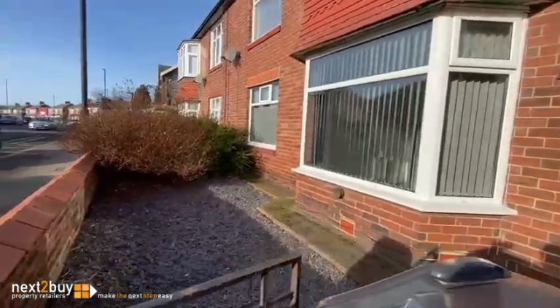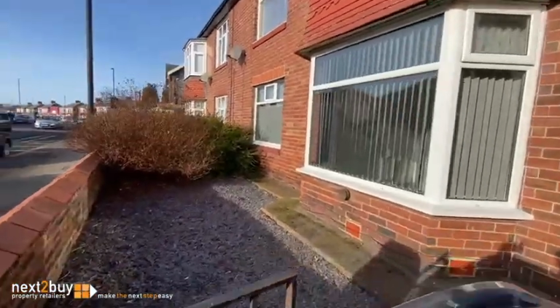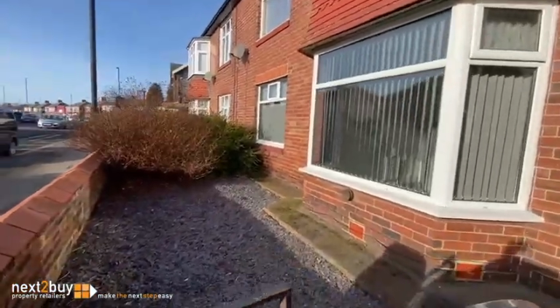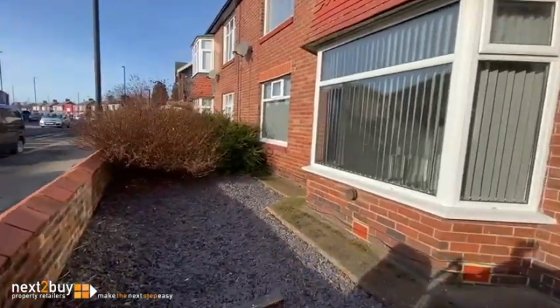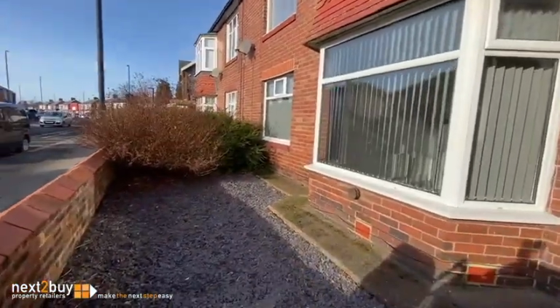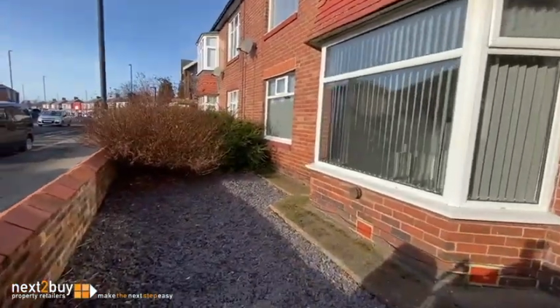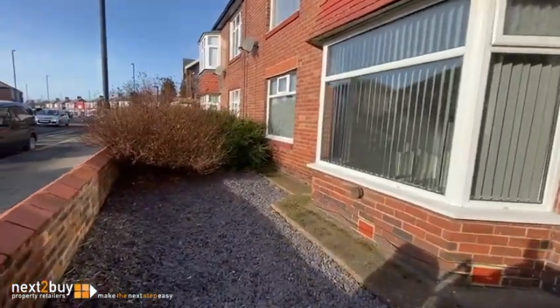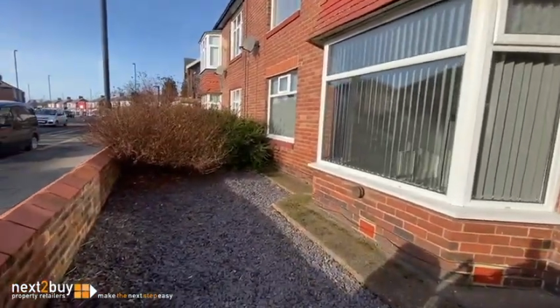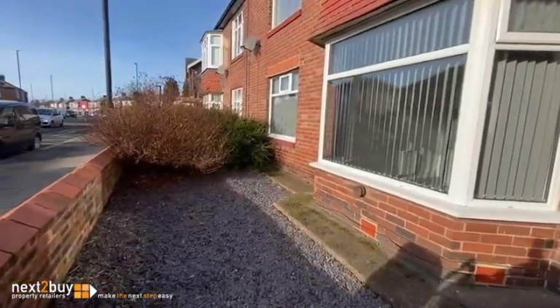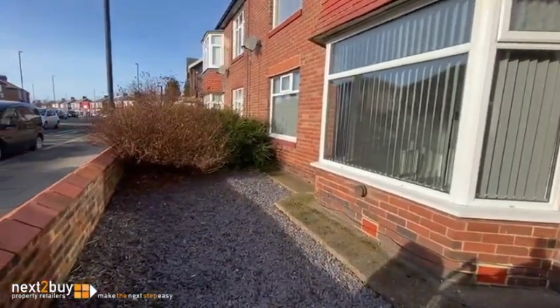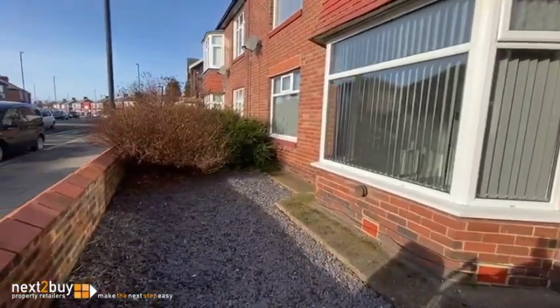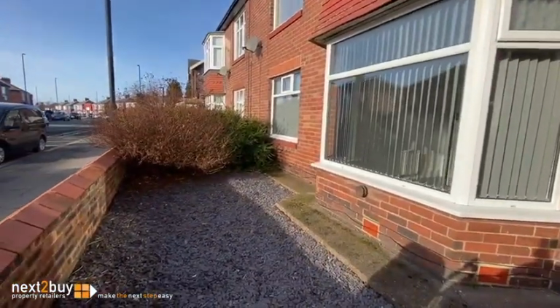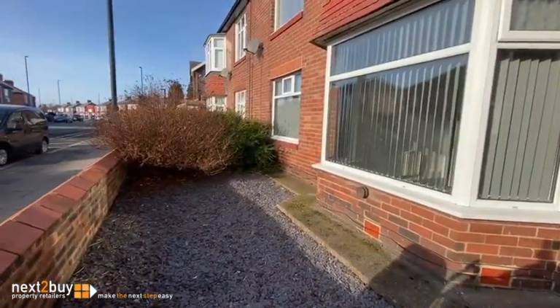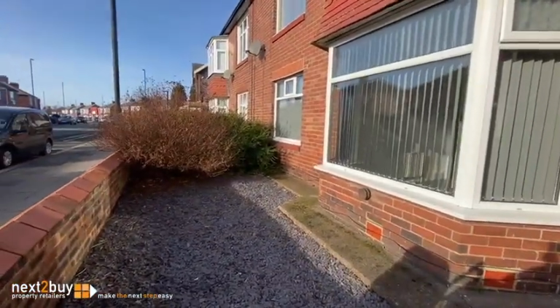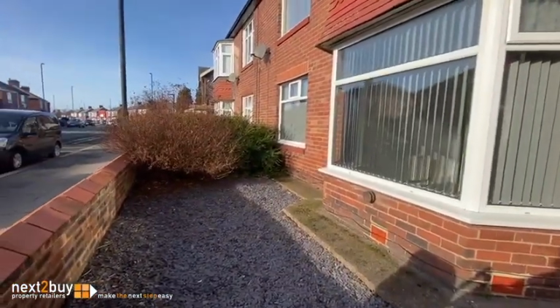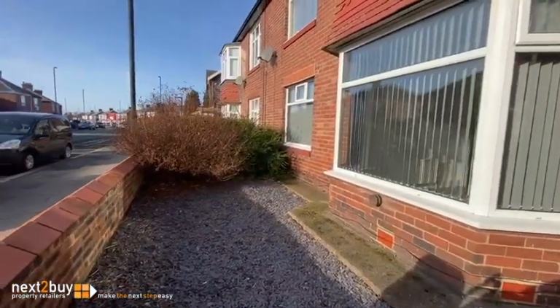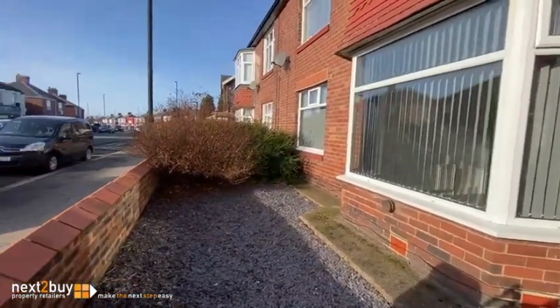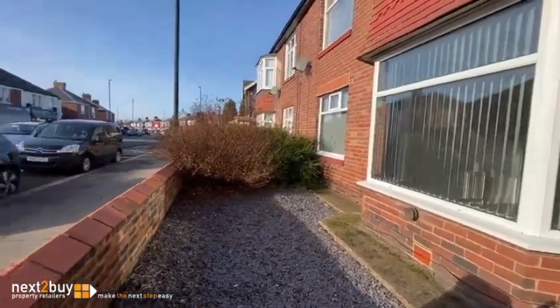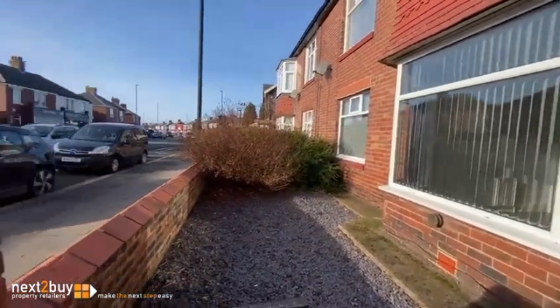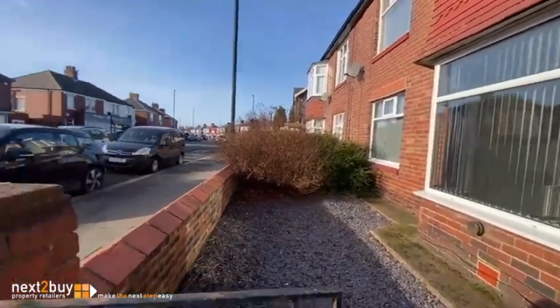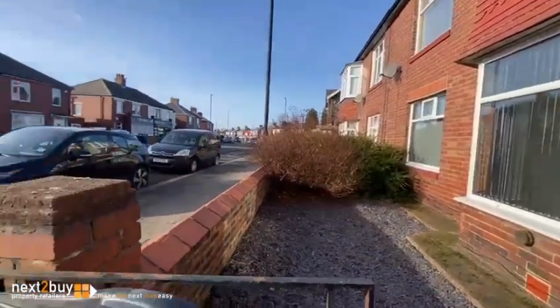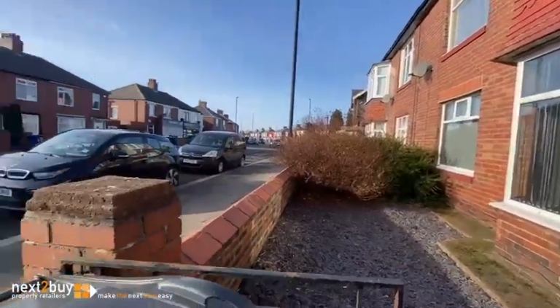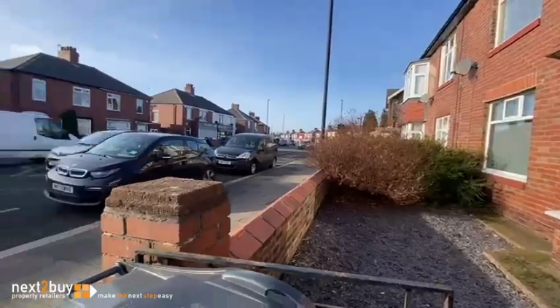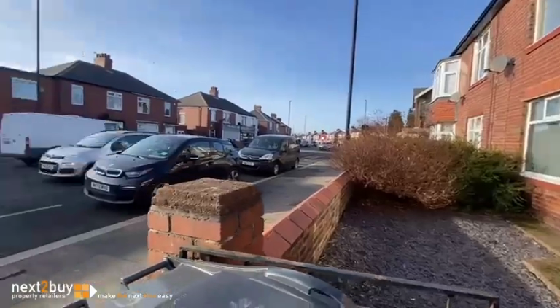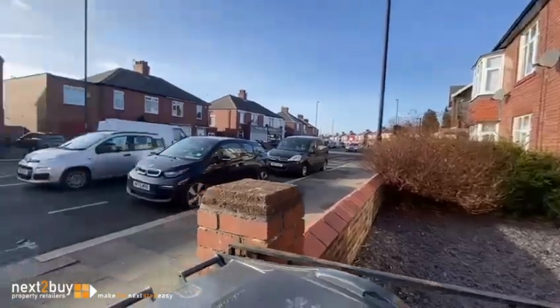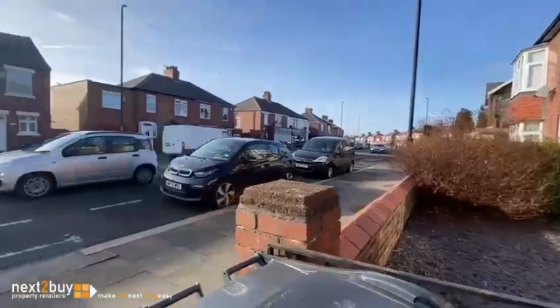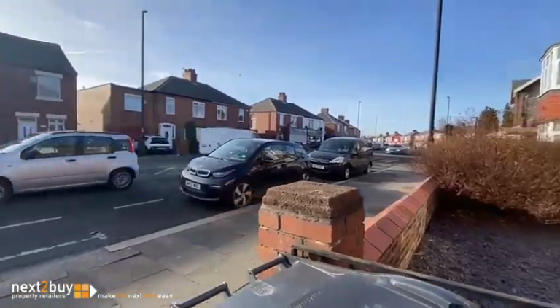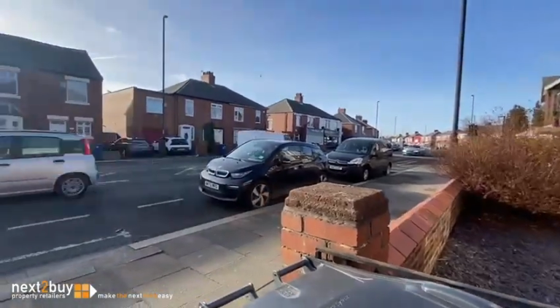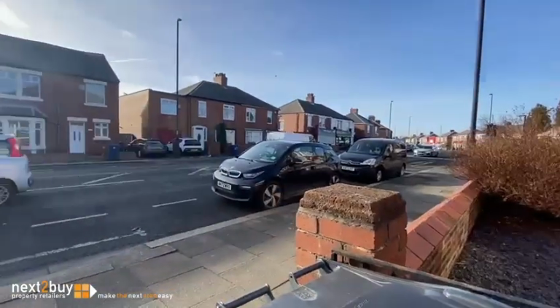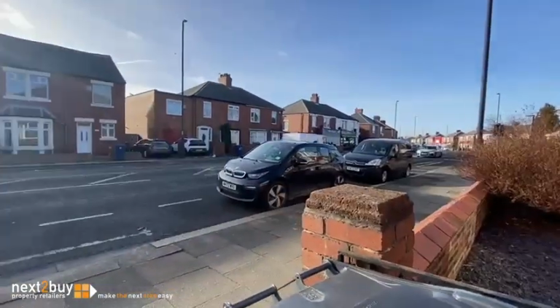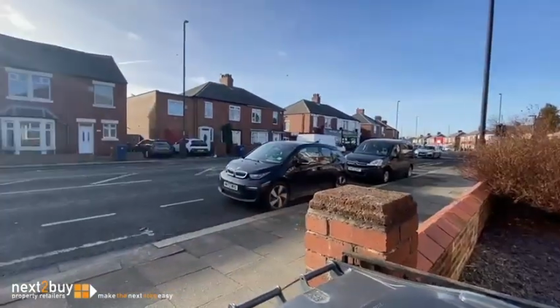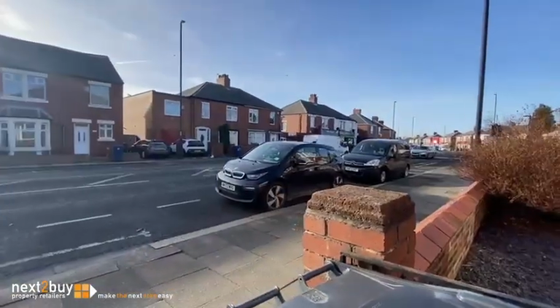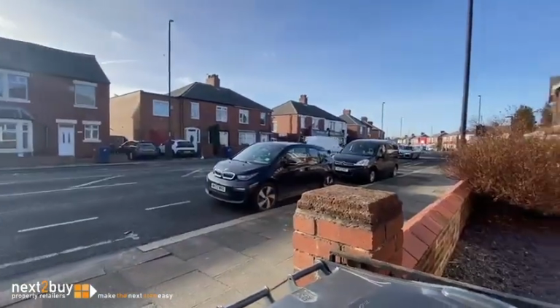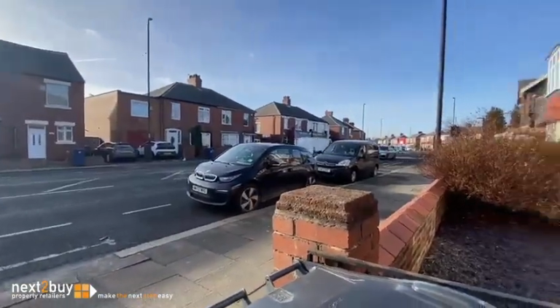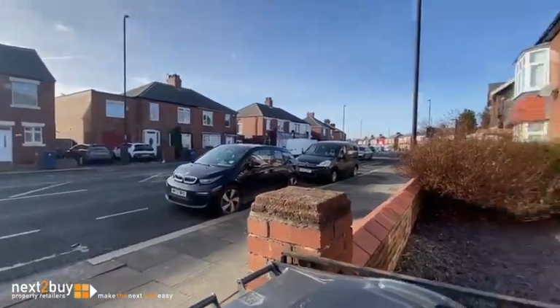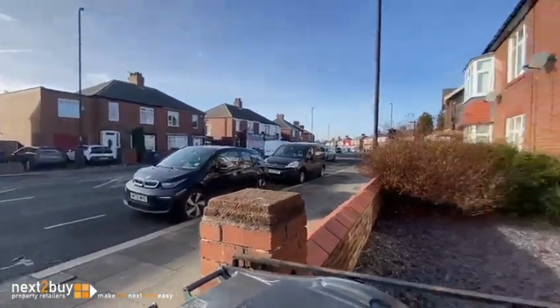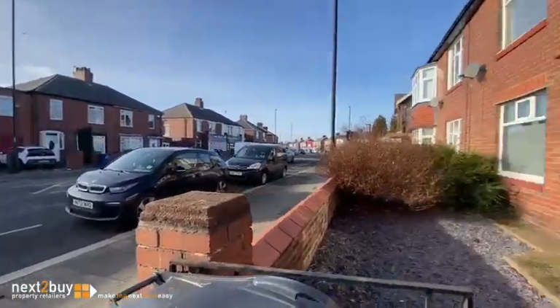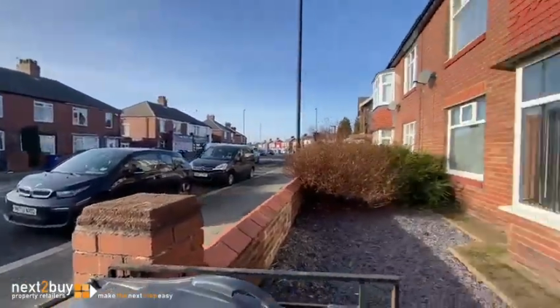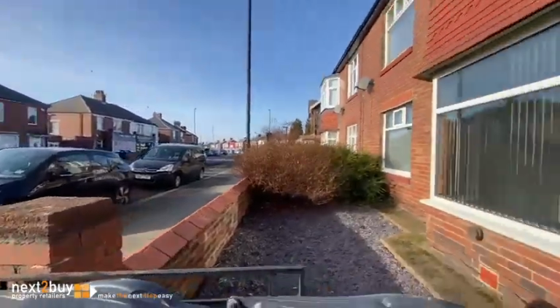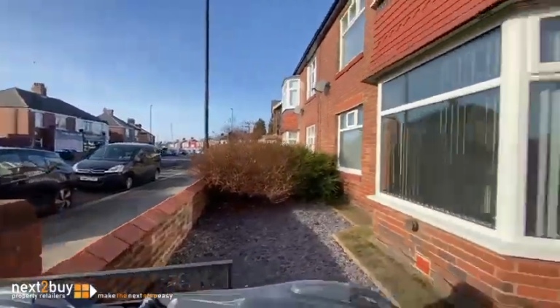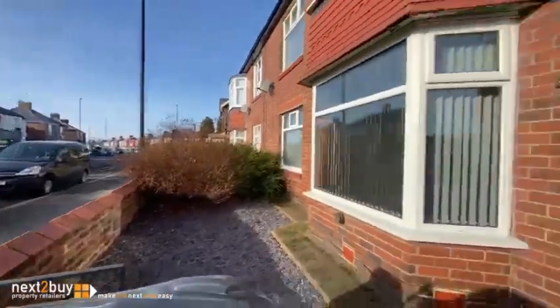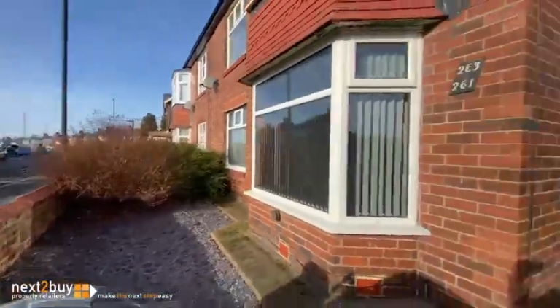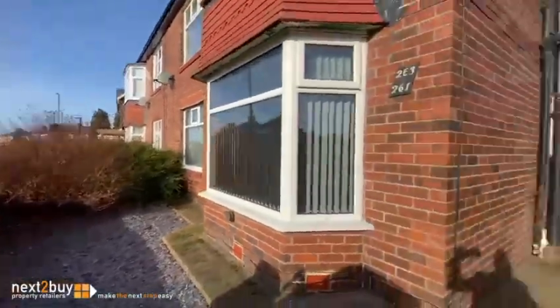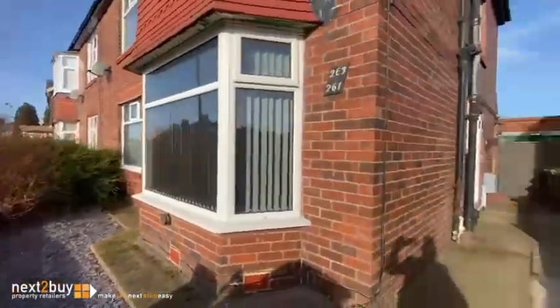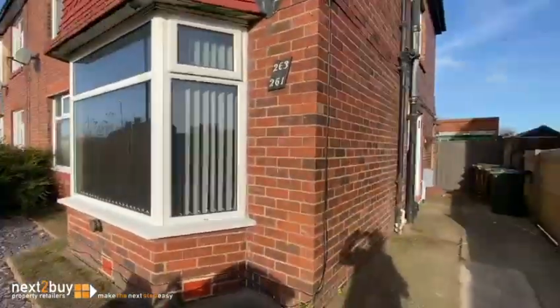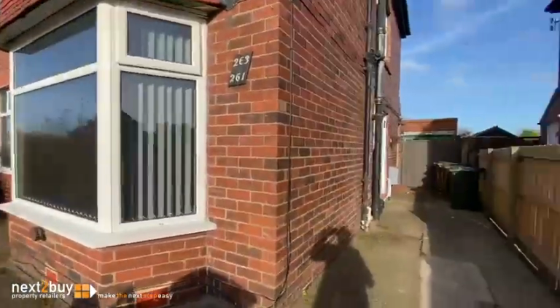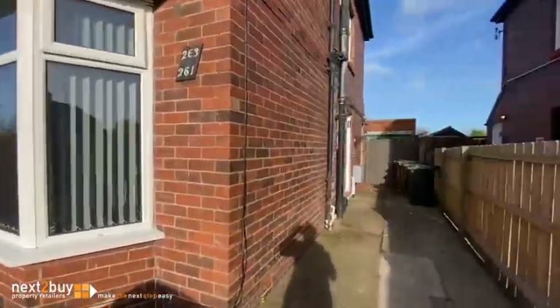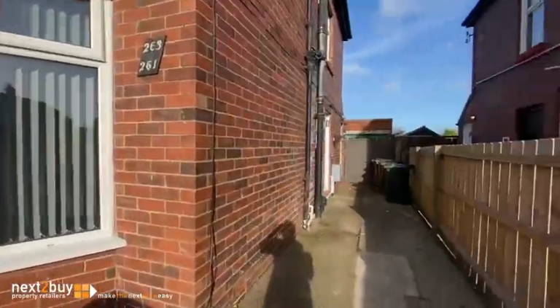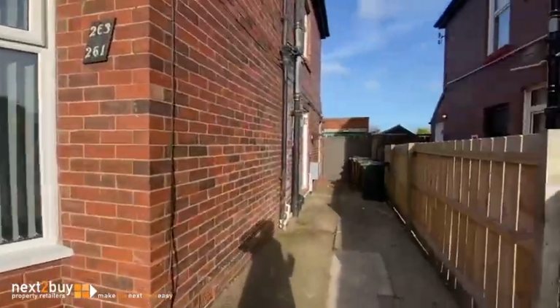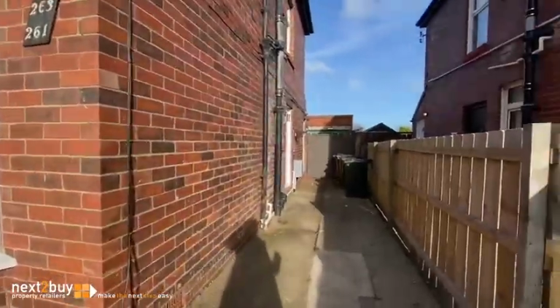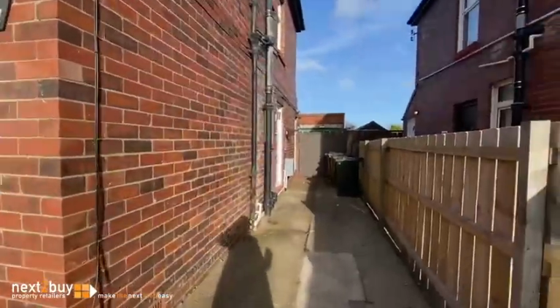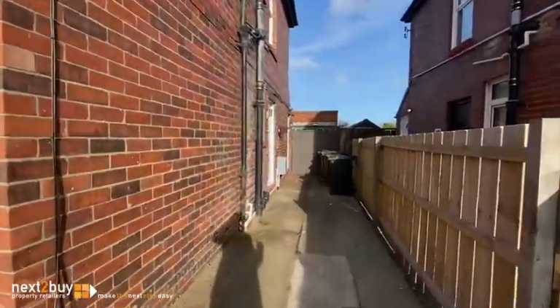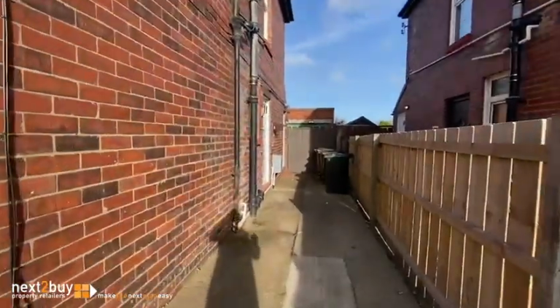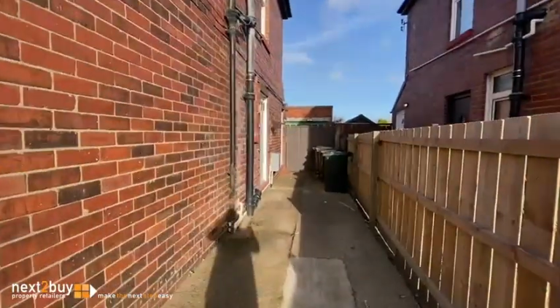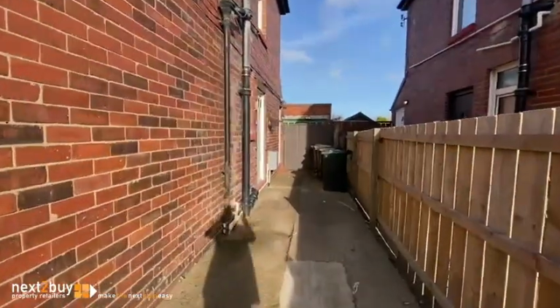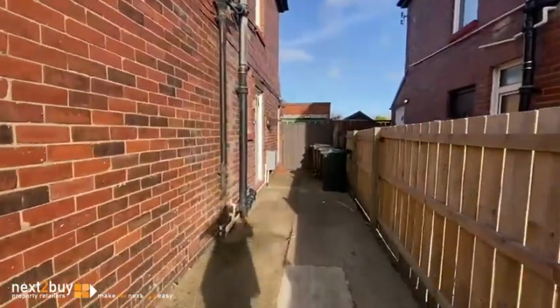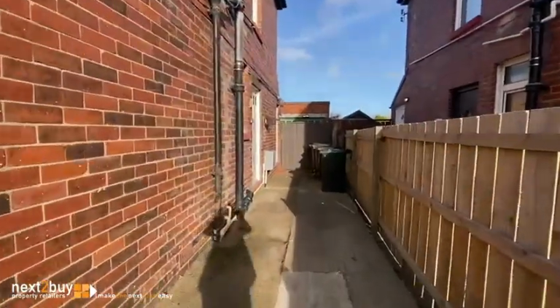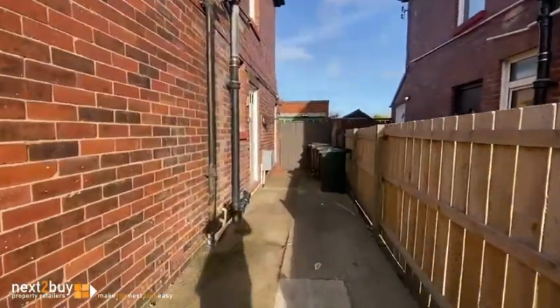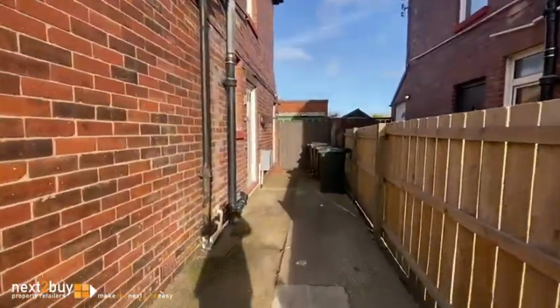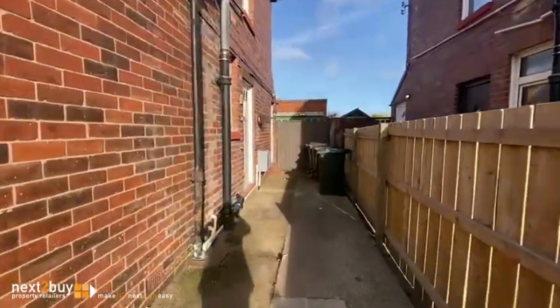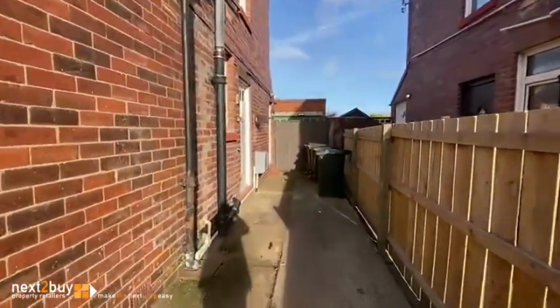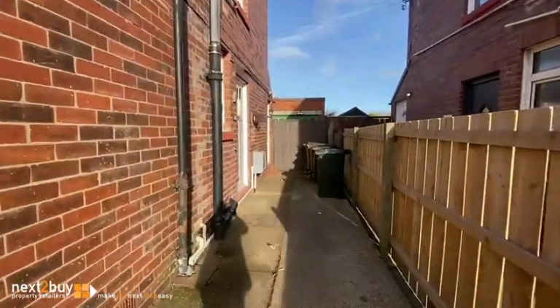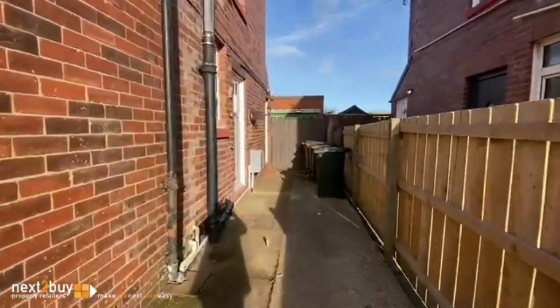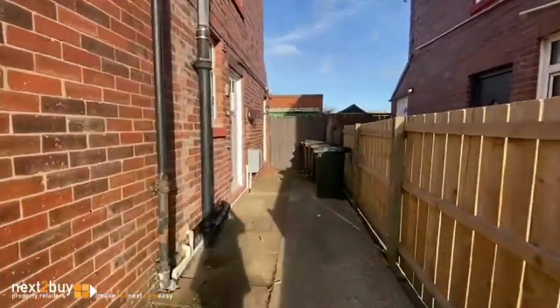The front garden area belongs to this property. Parking is on the street. Let's go in.